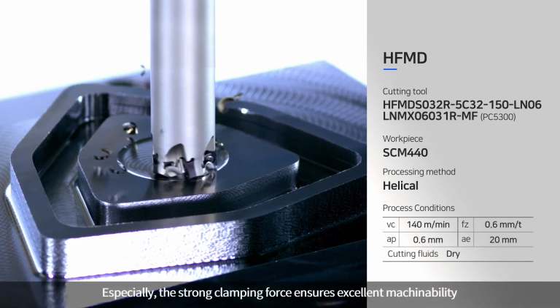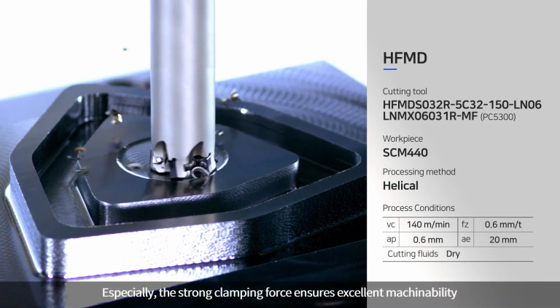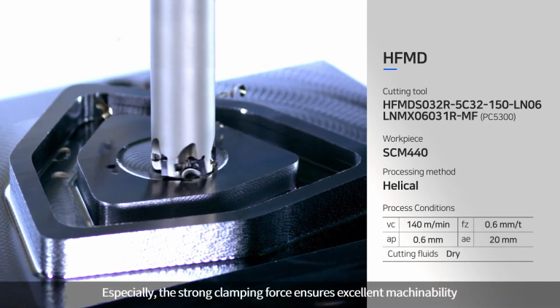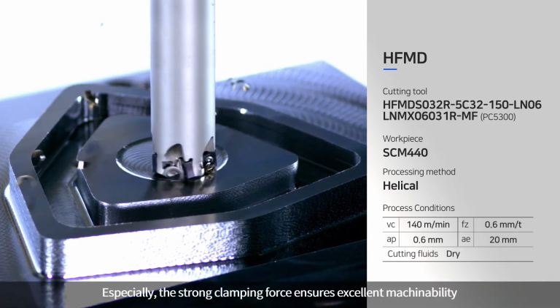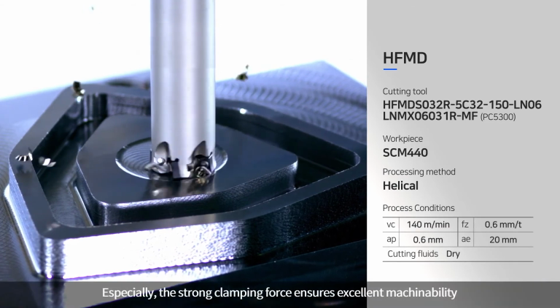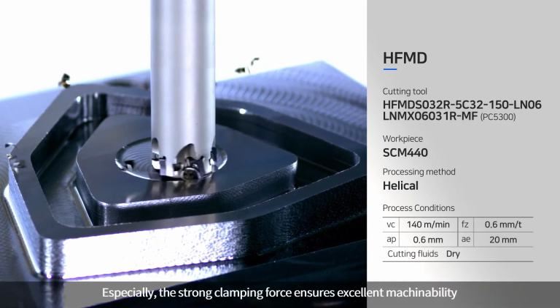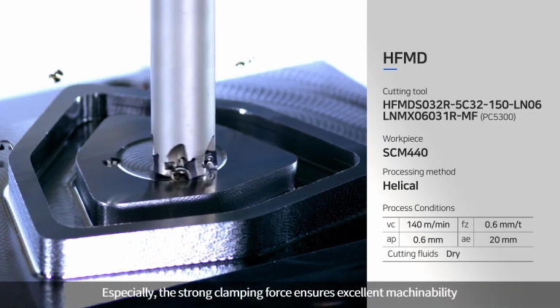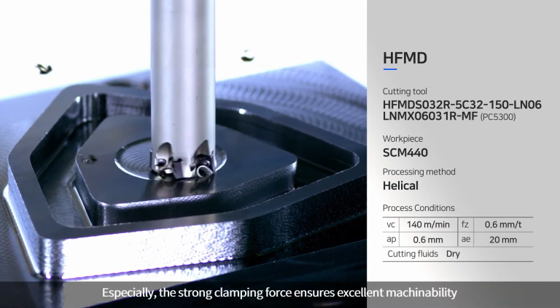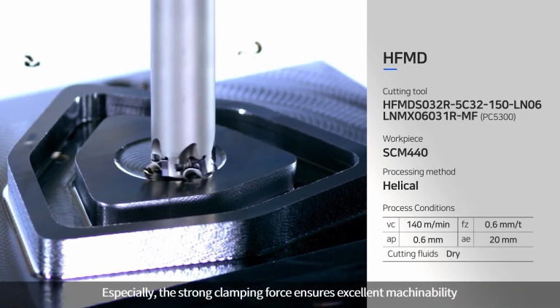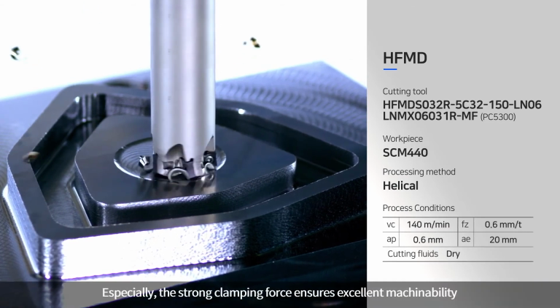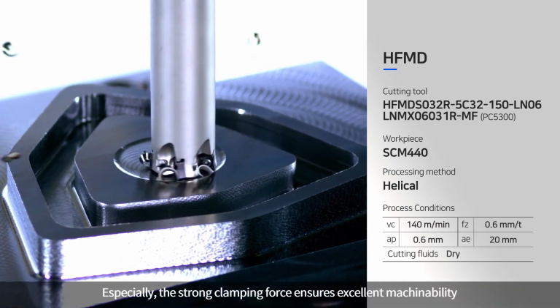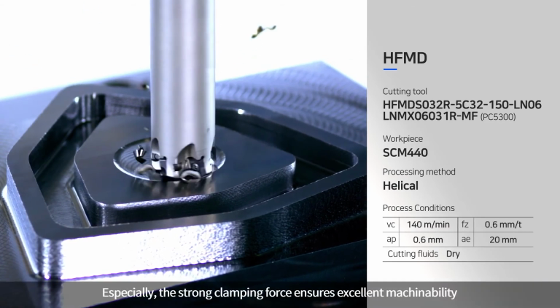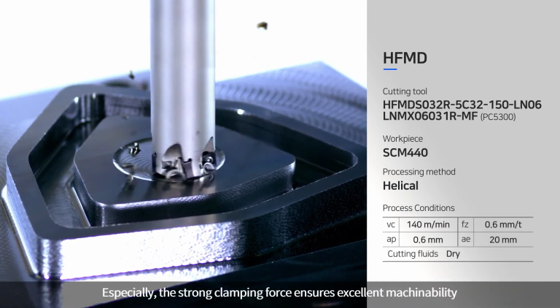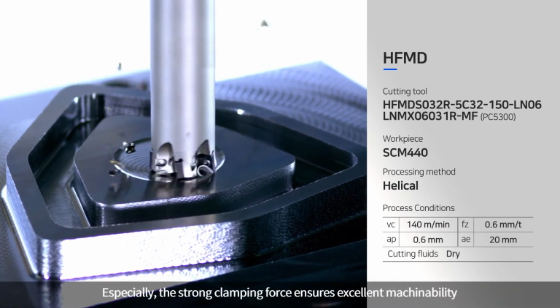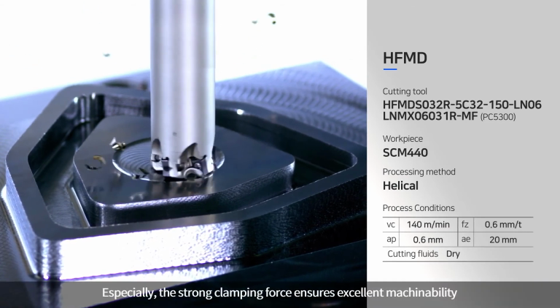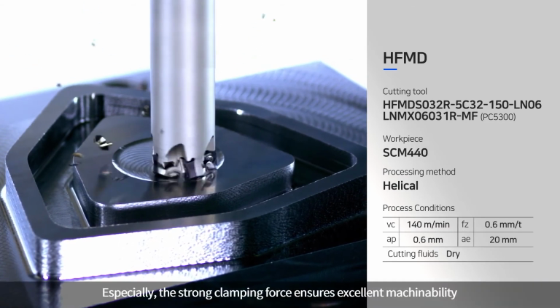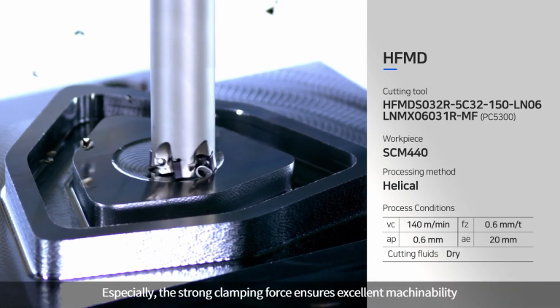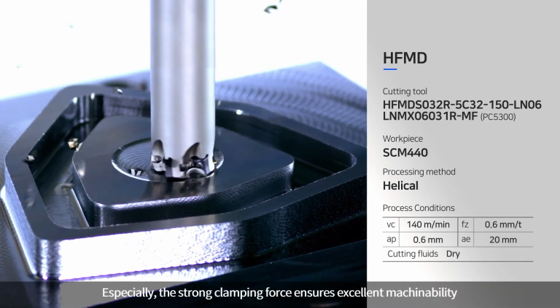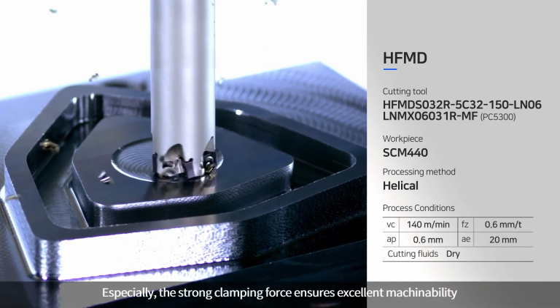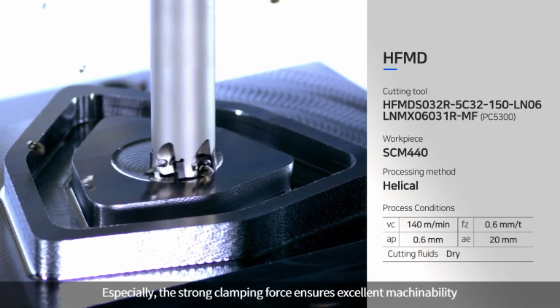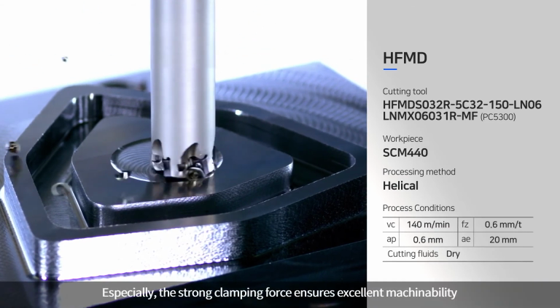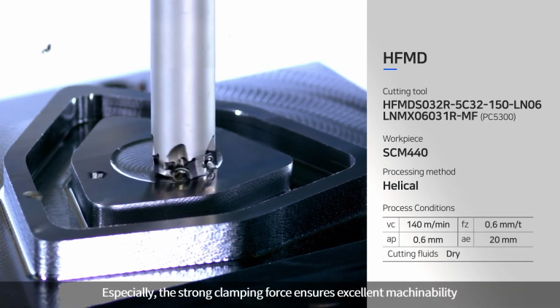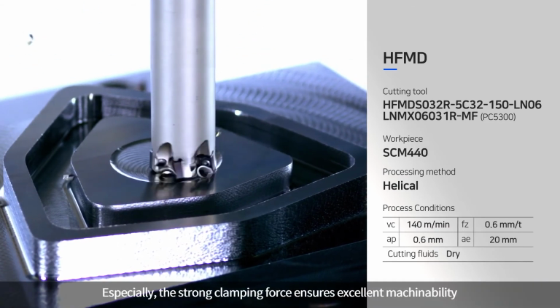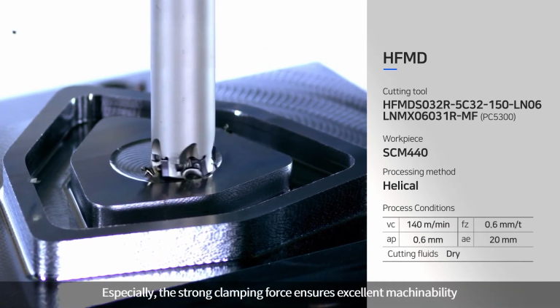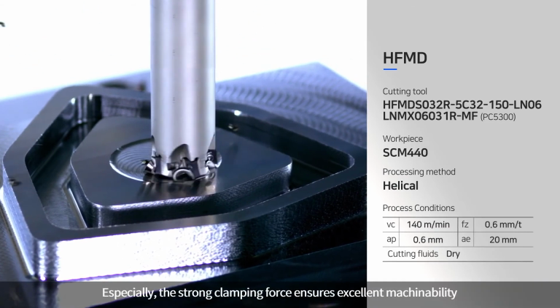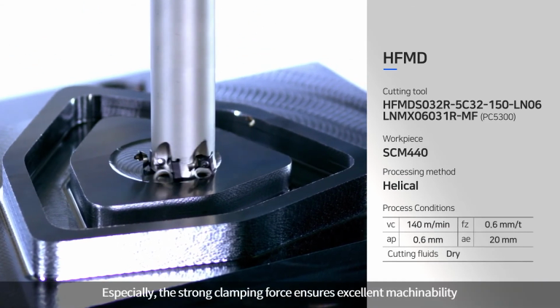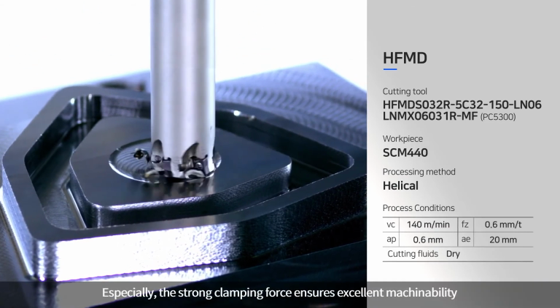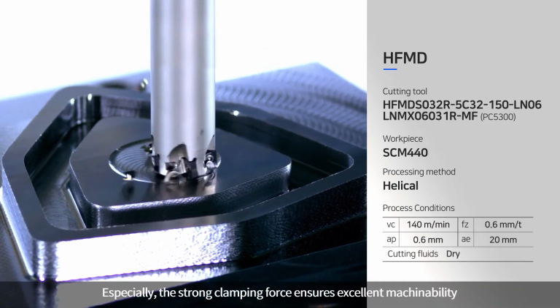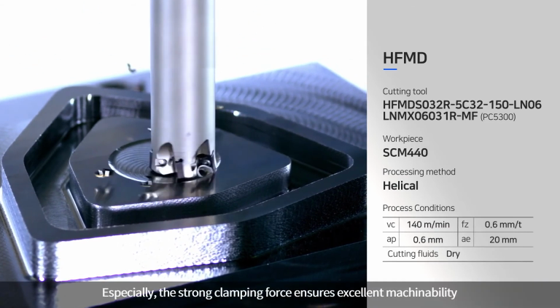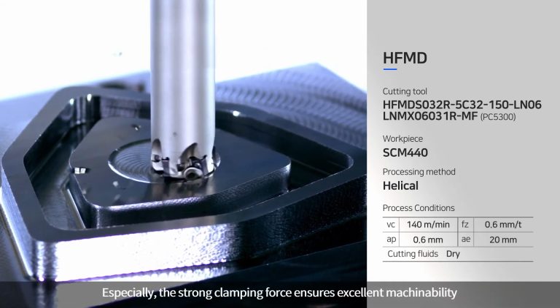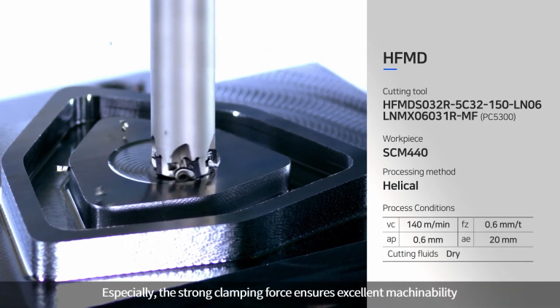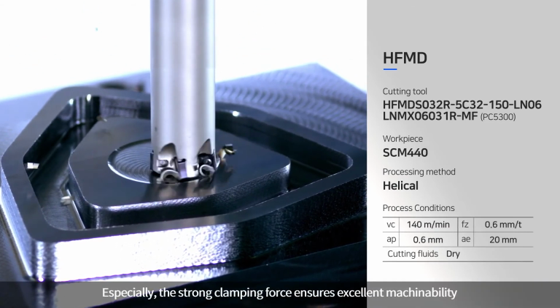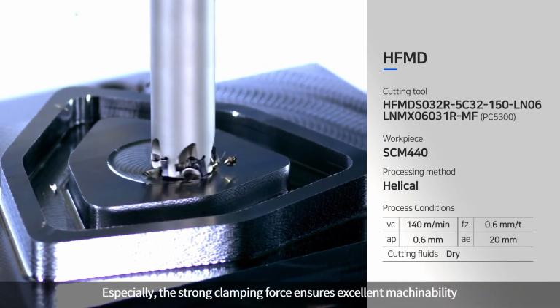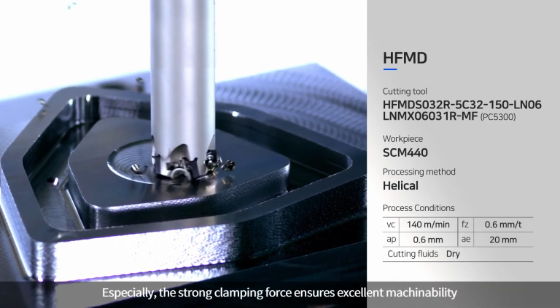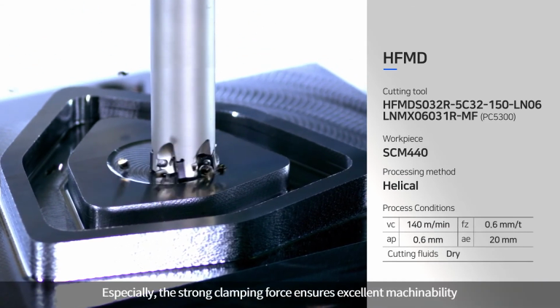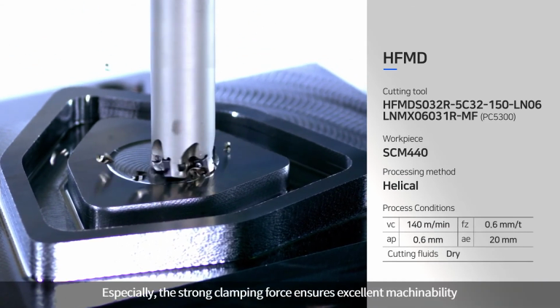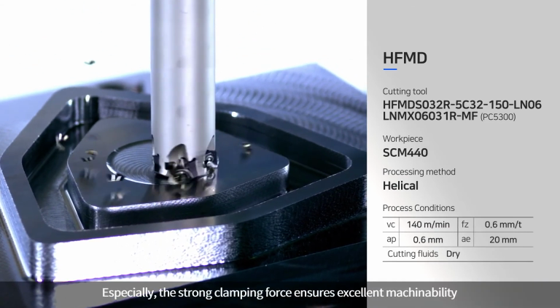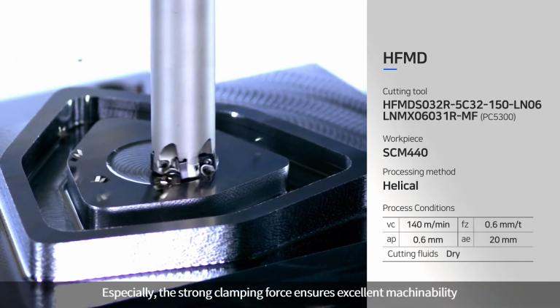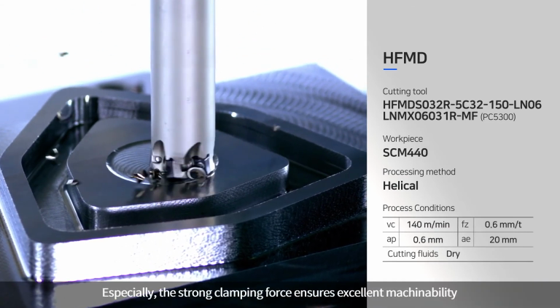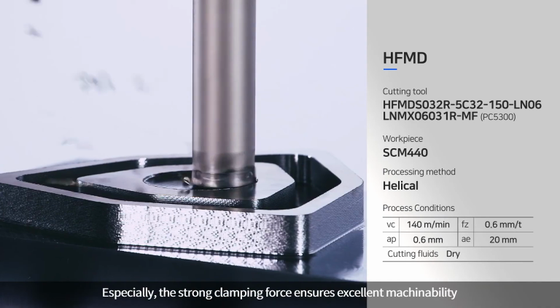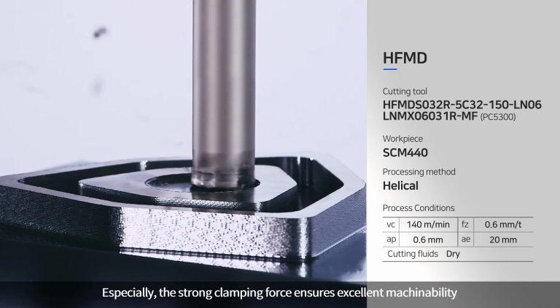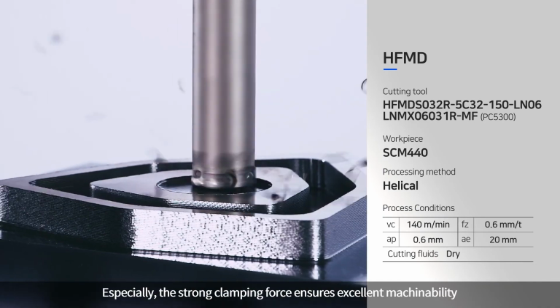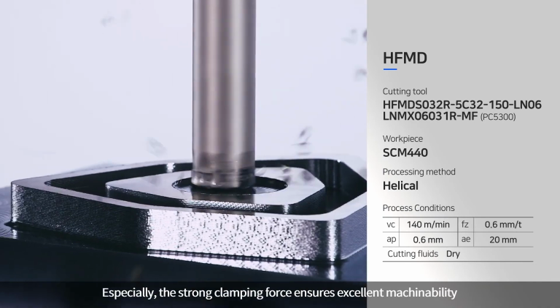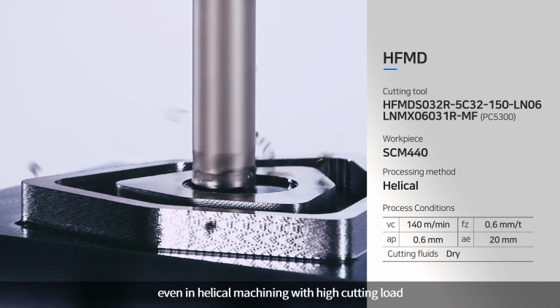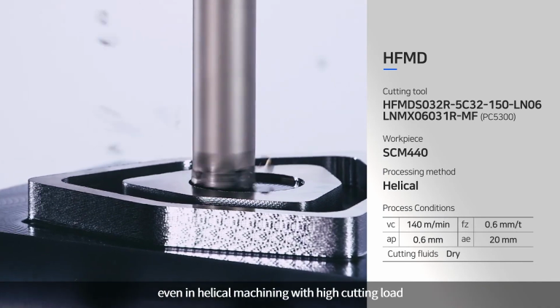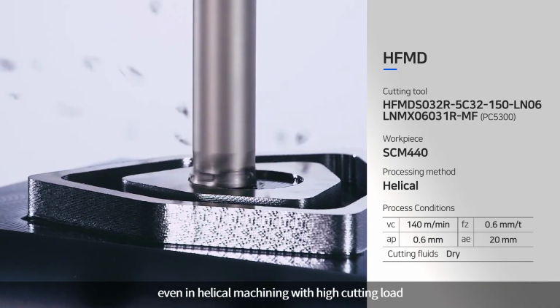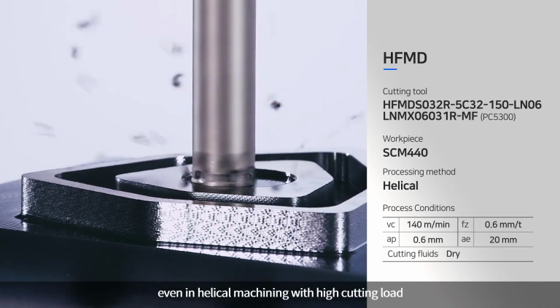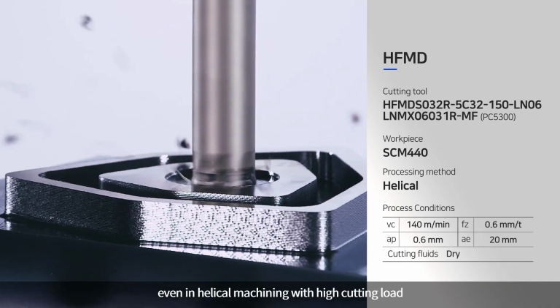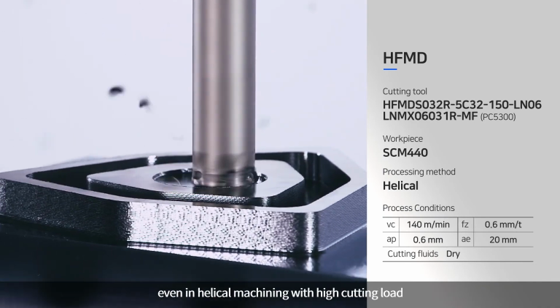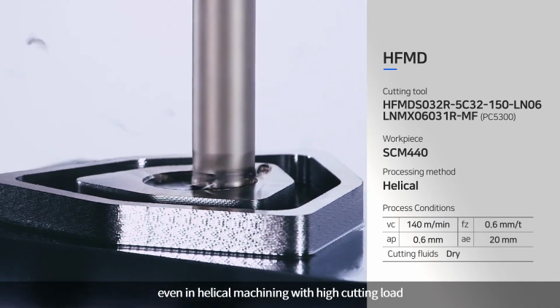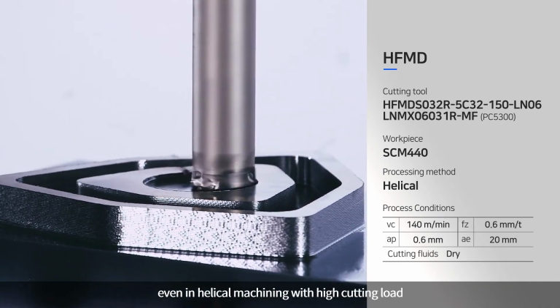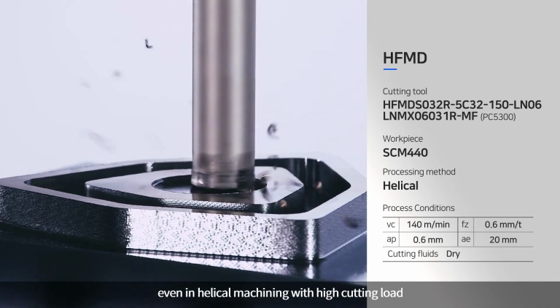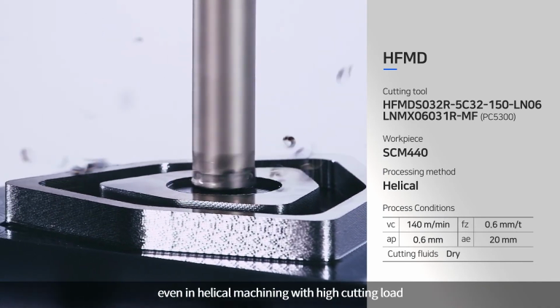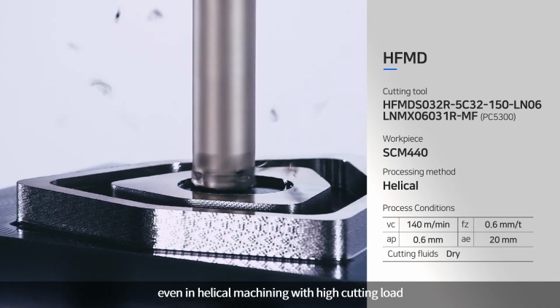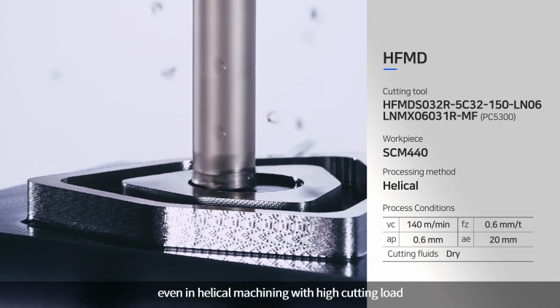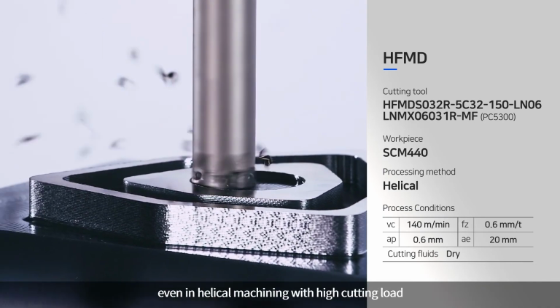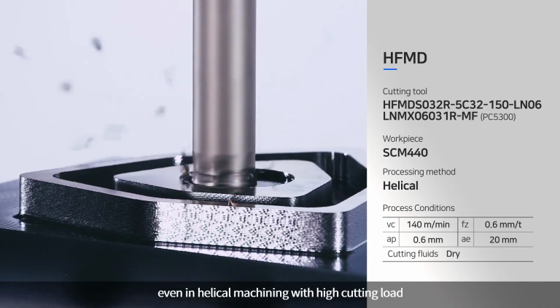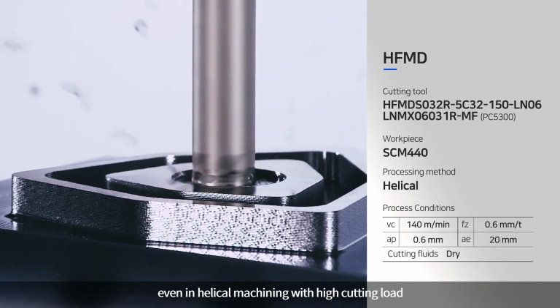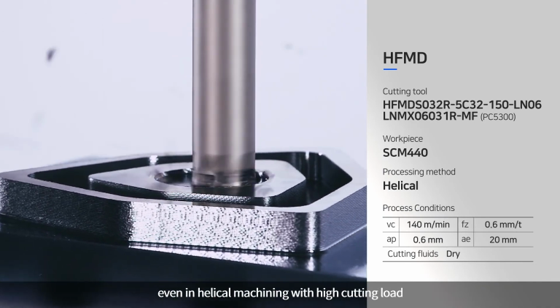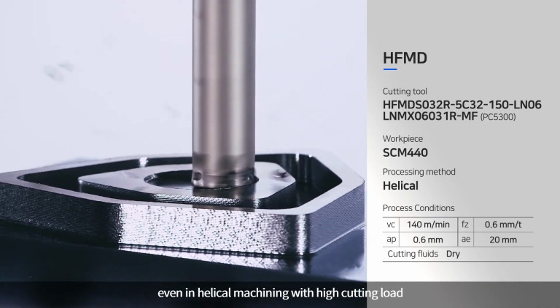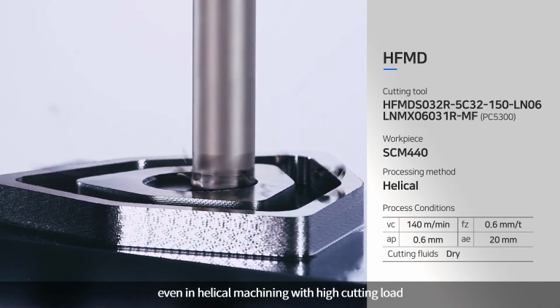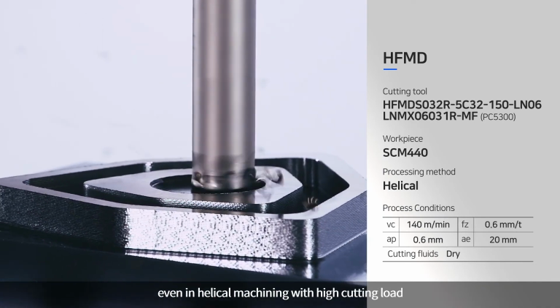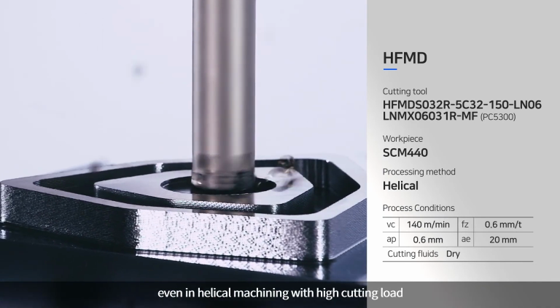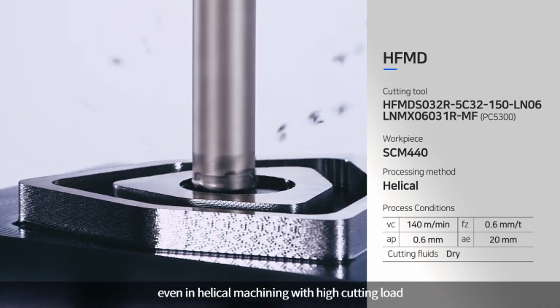Especially, the strong clamping force ensures excellent machinability, even in helical machining with high cutting load.